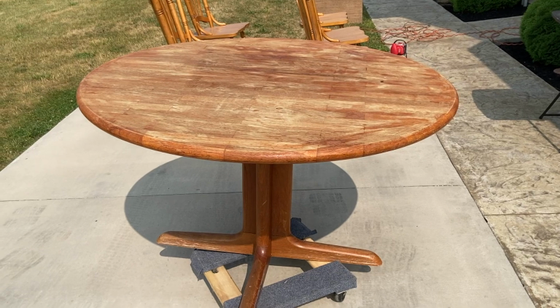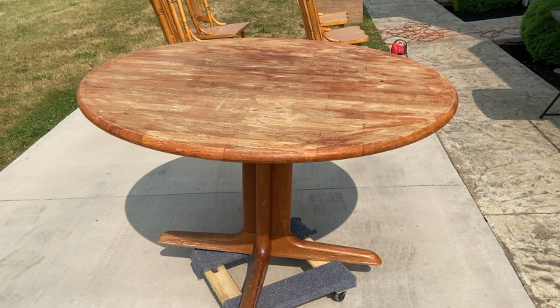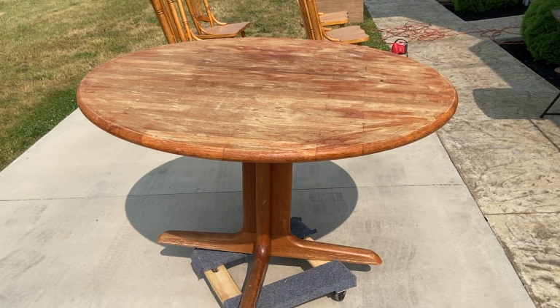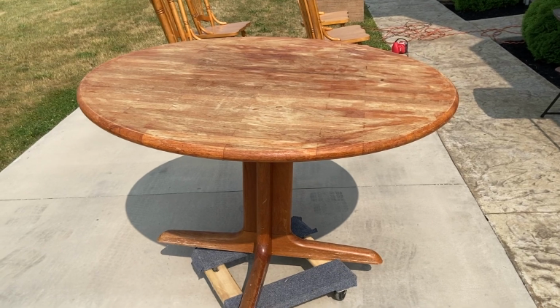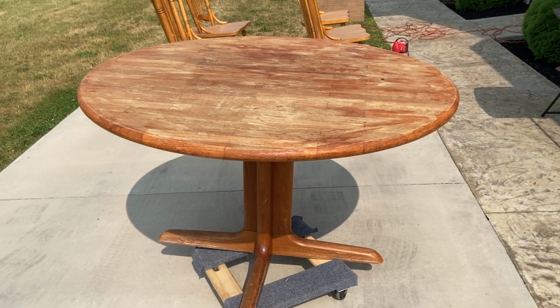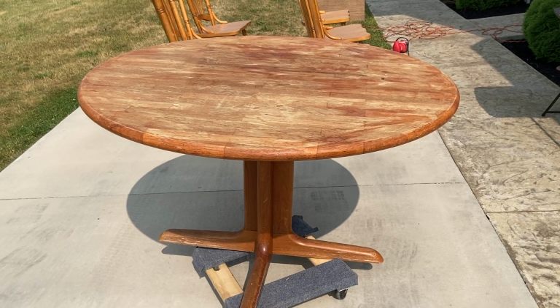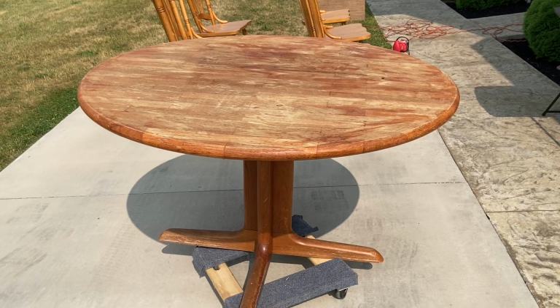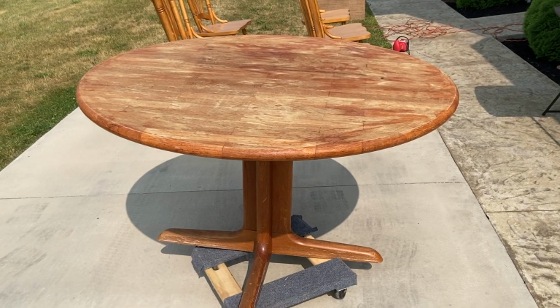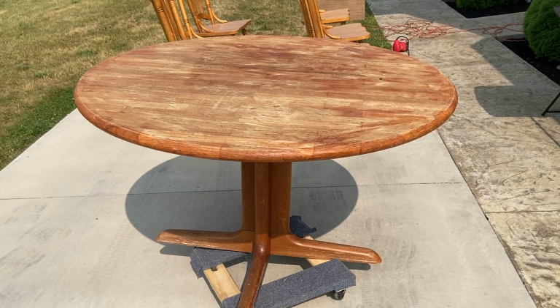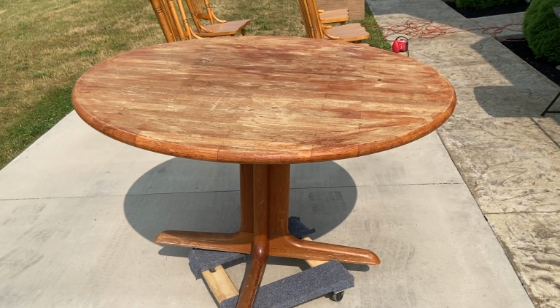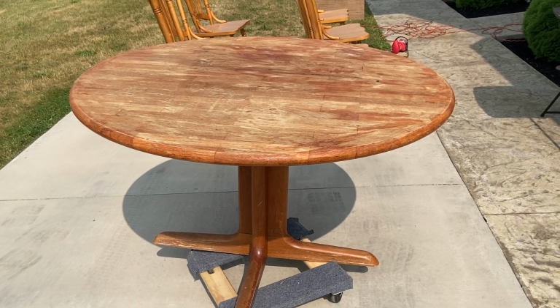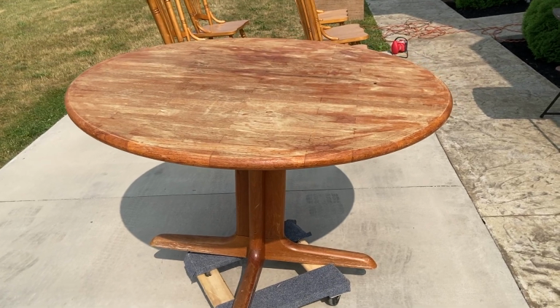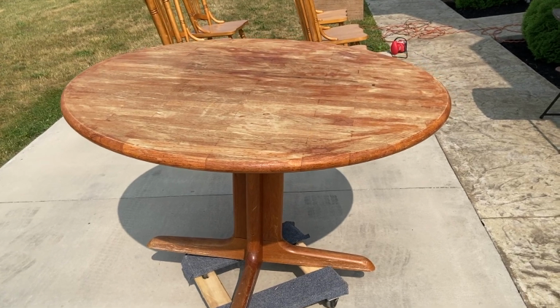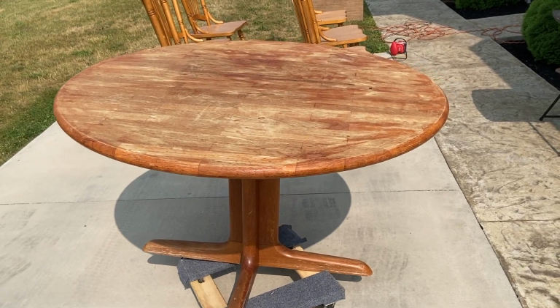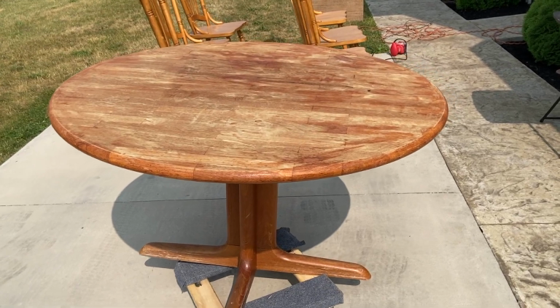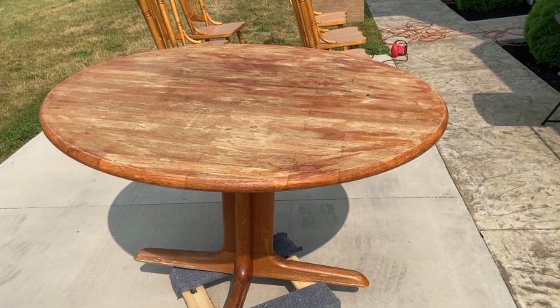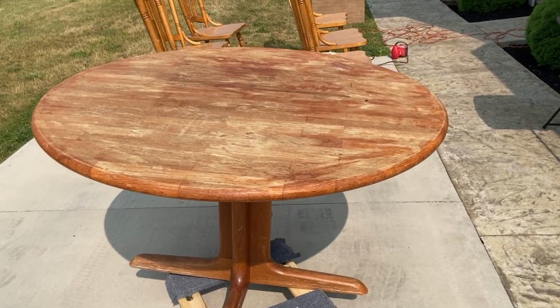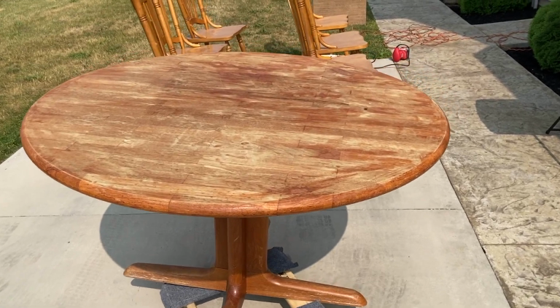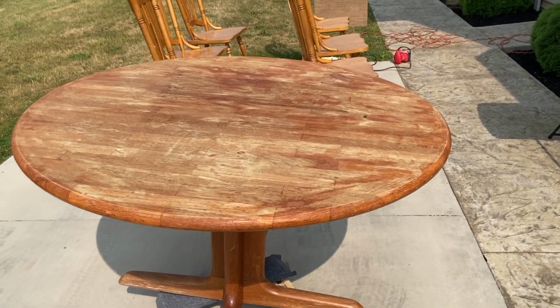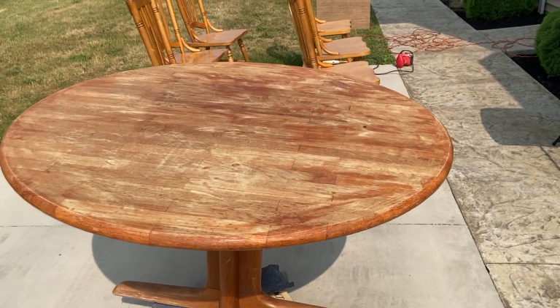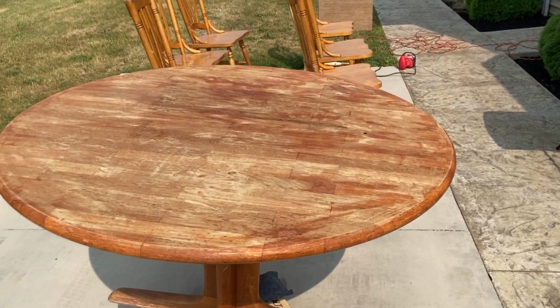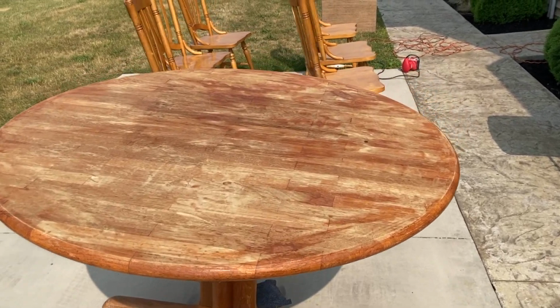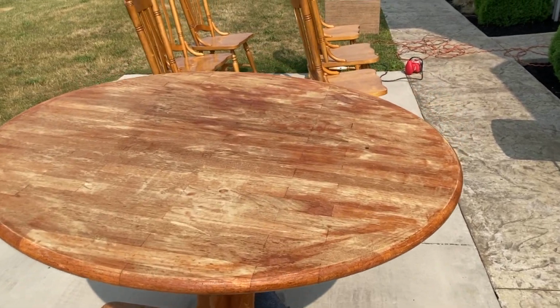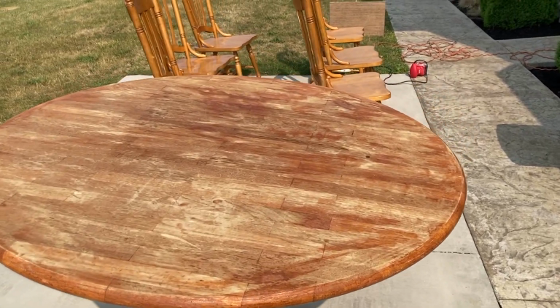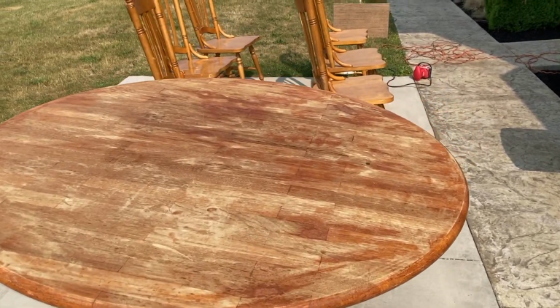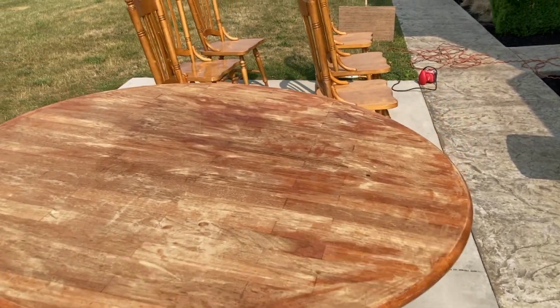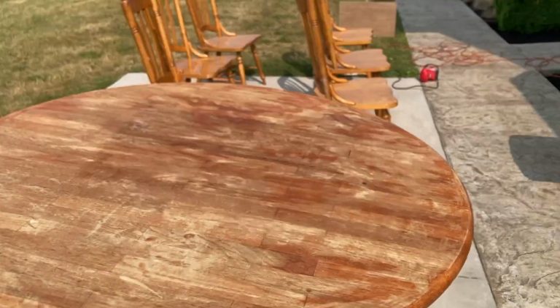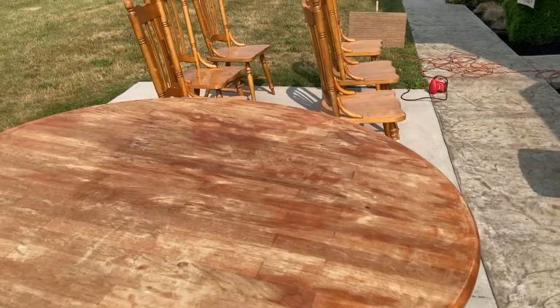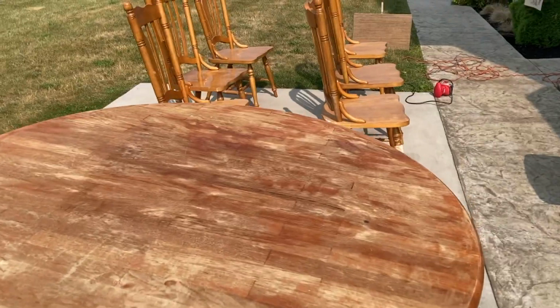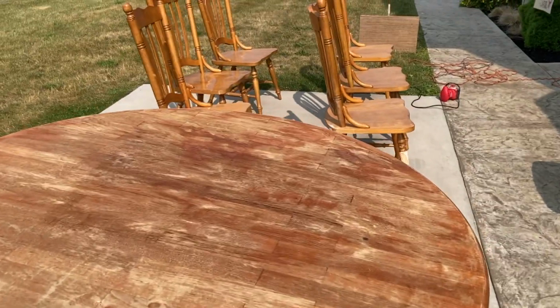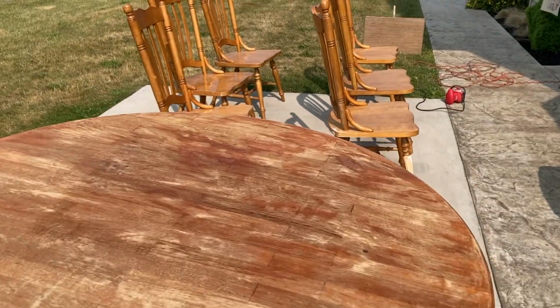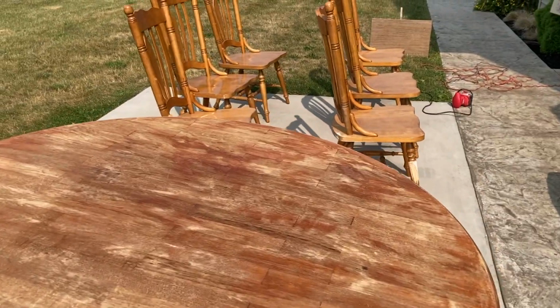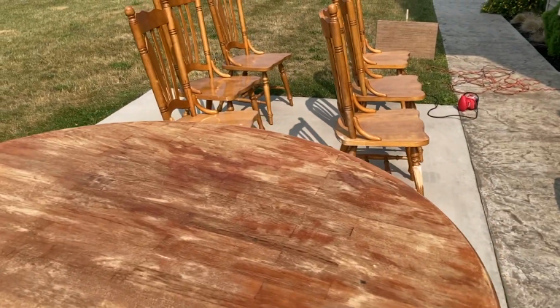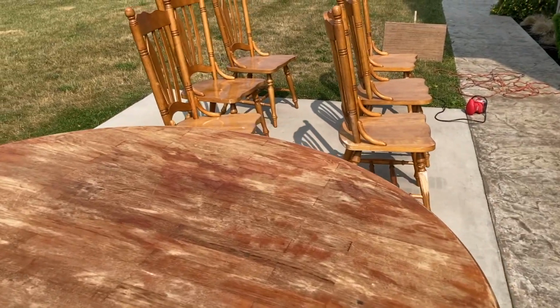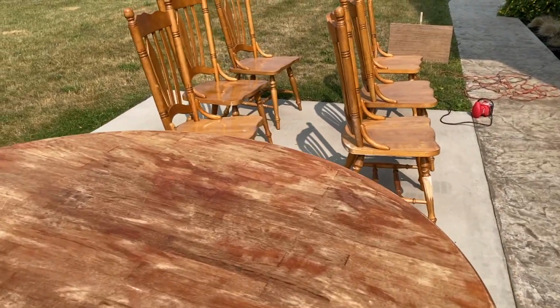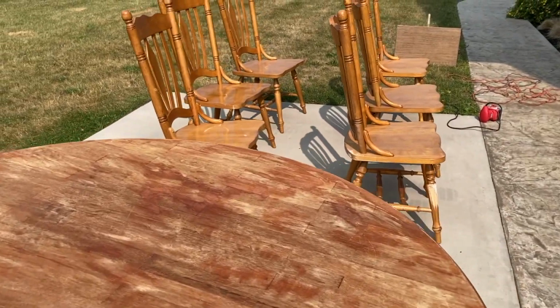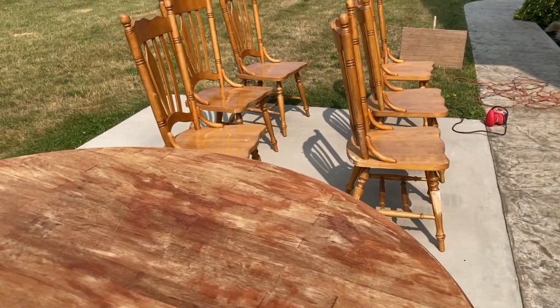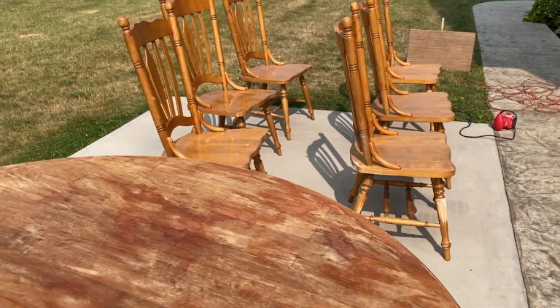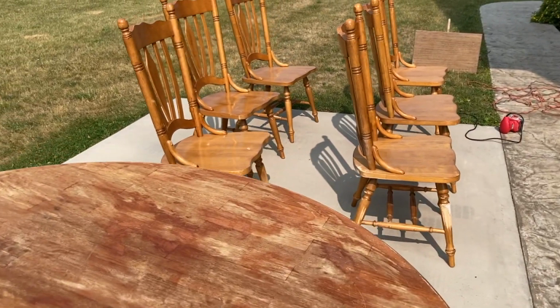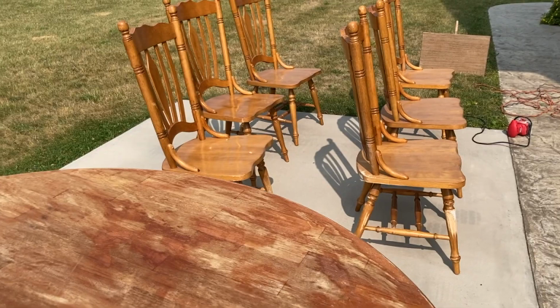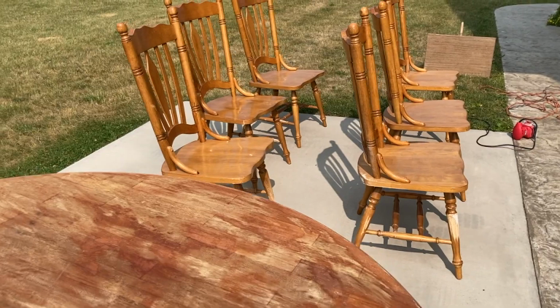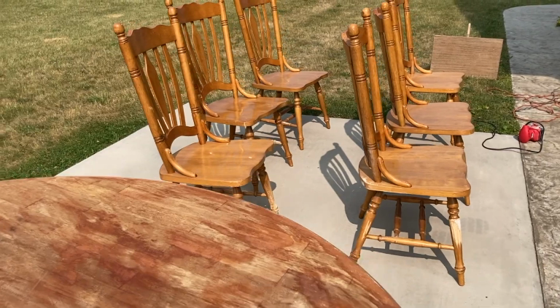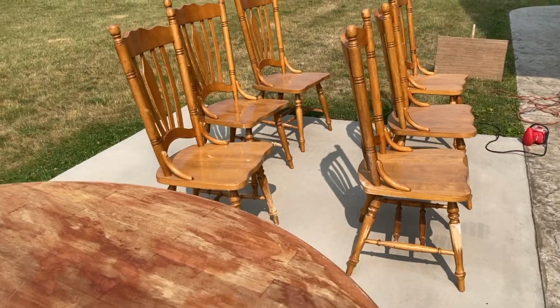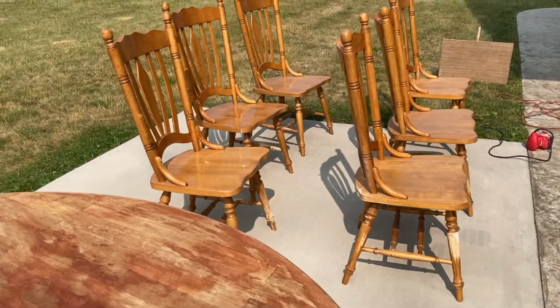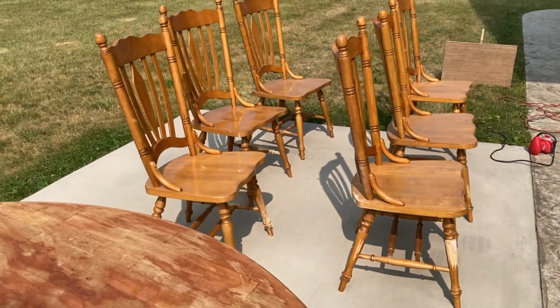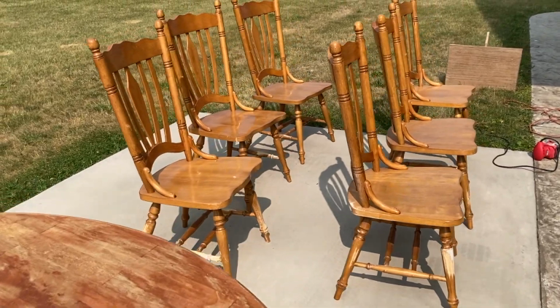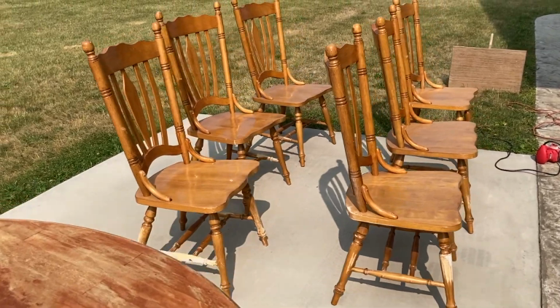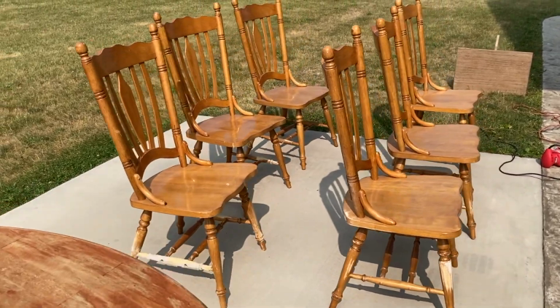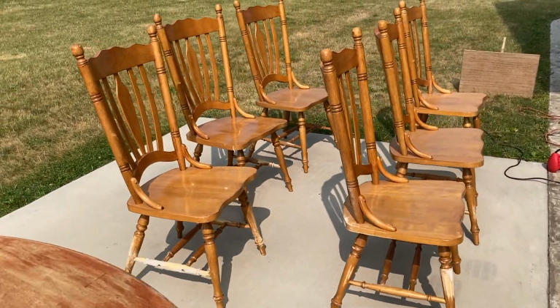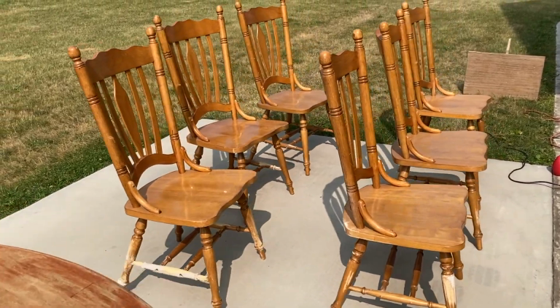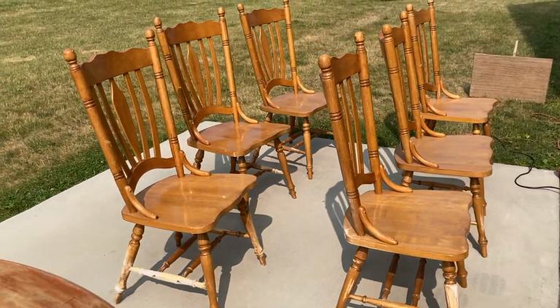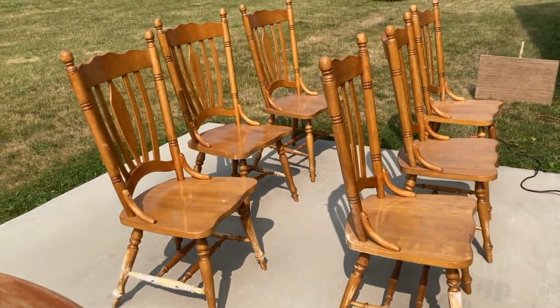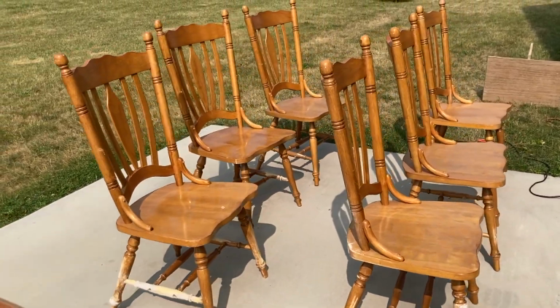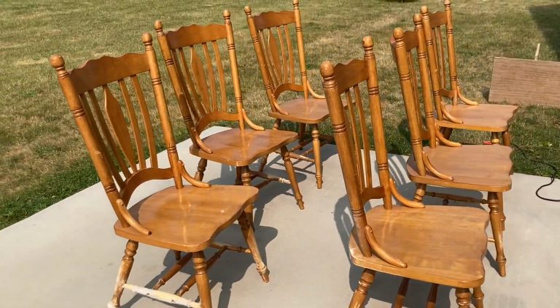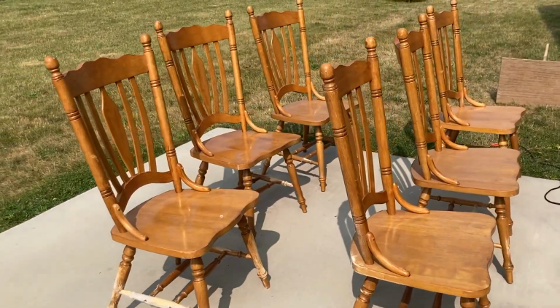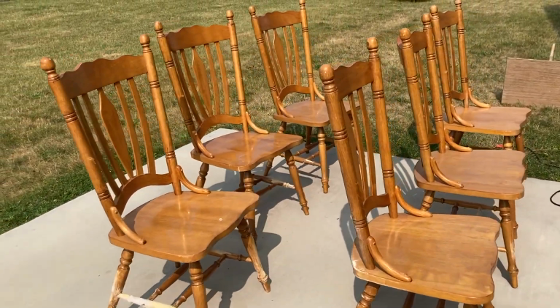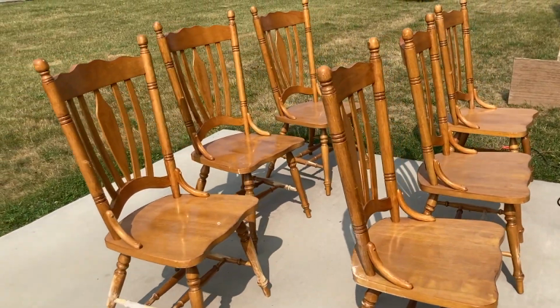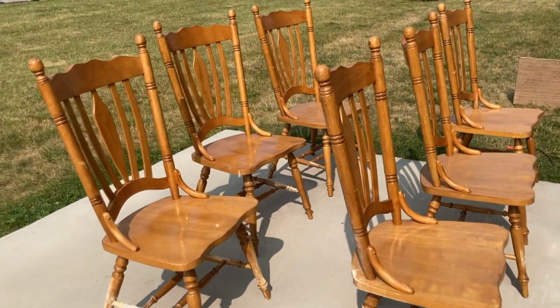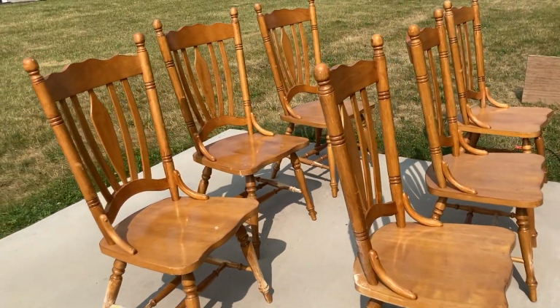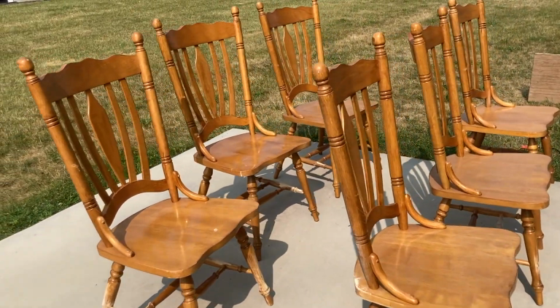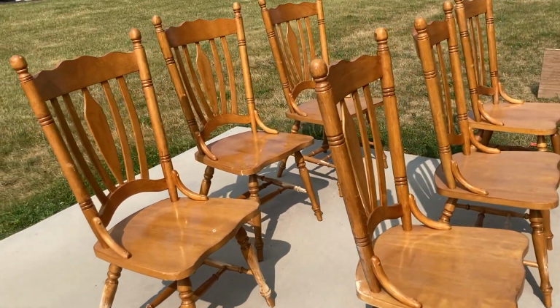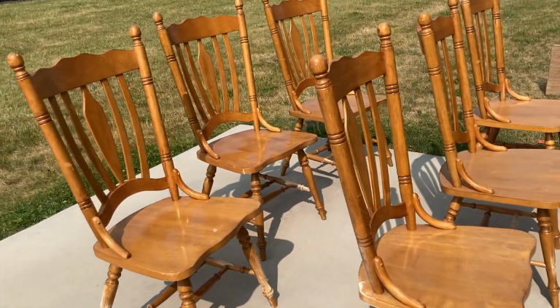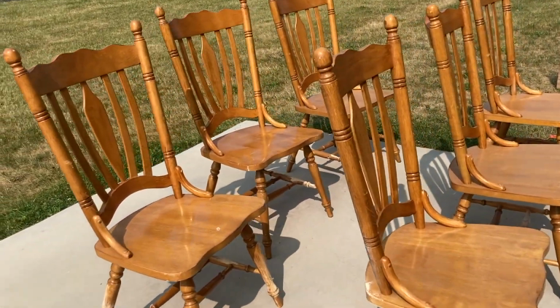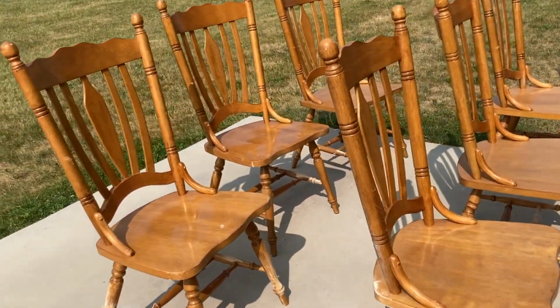Here is the round table and chairs project. This was a challenging one — I felt like I had a giant standing right before me.